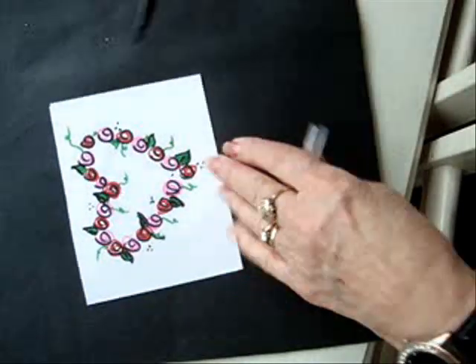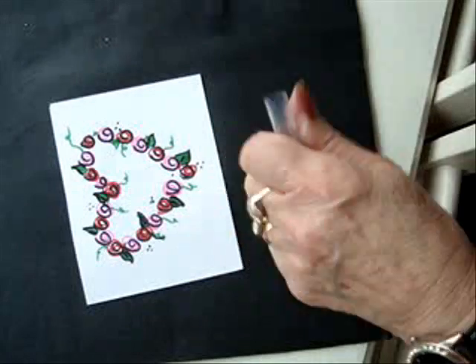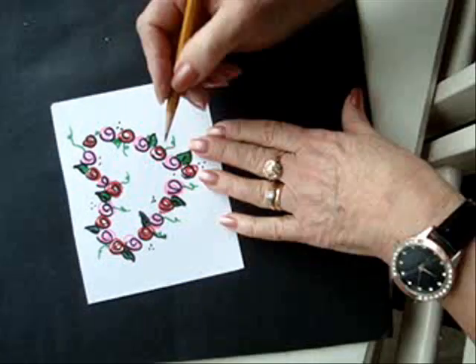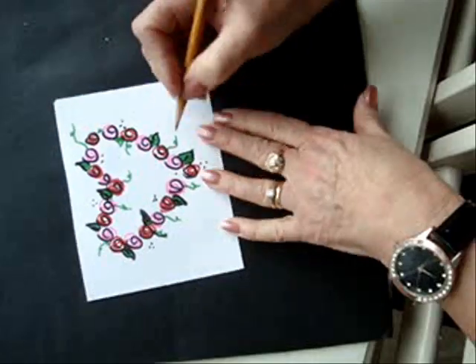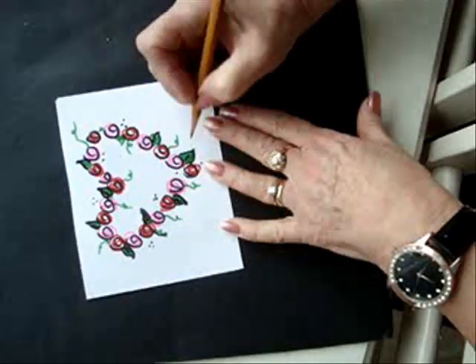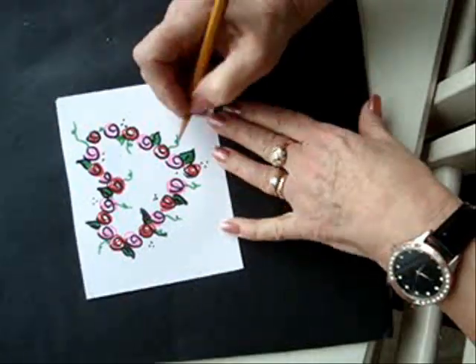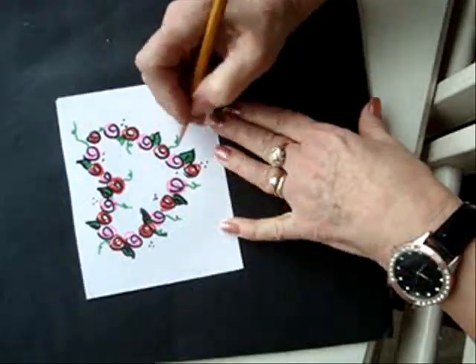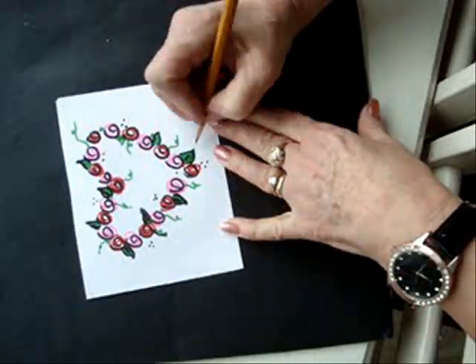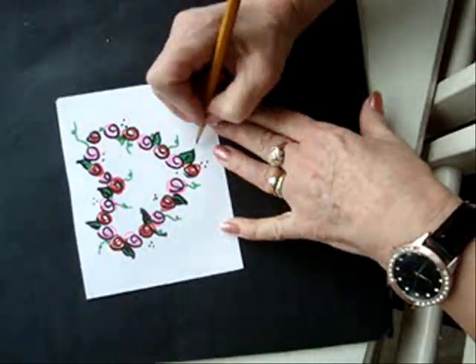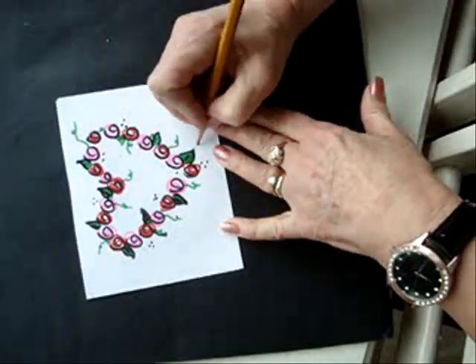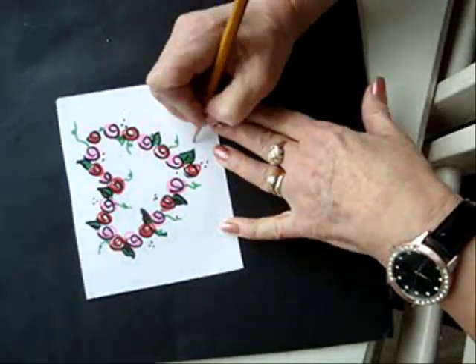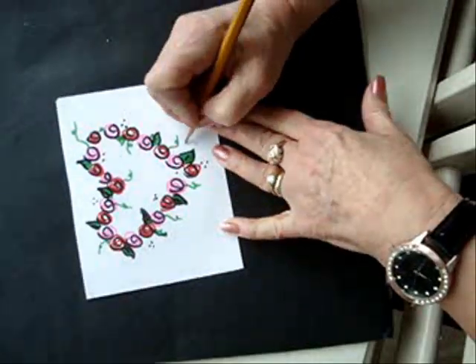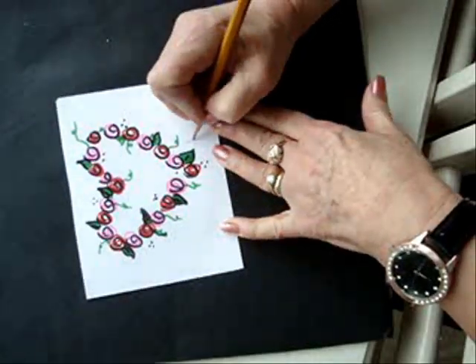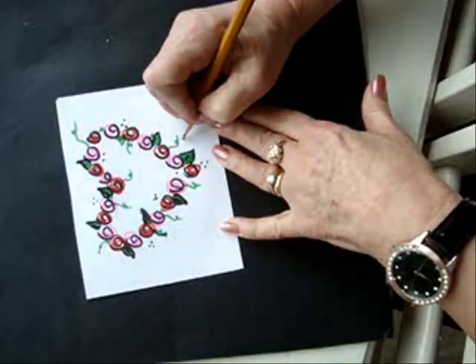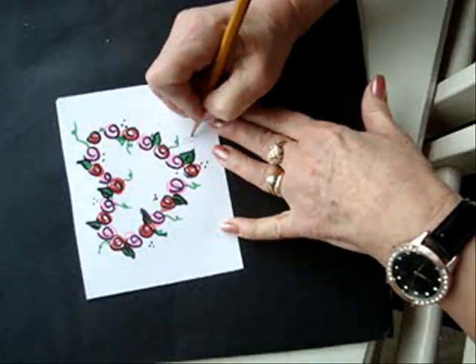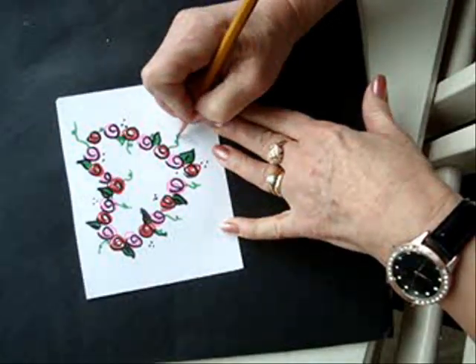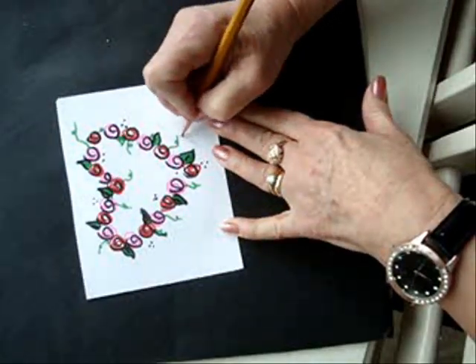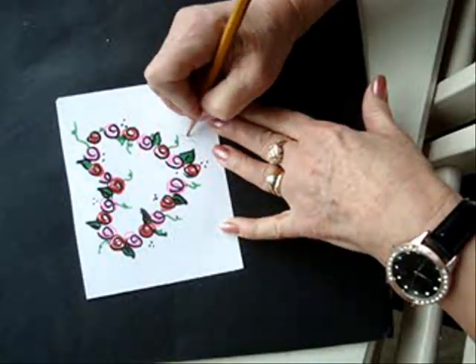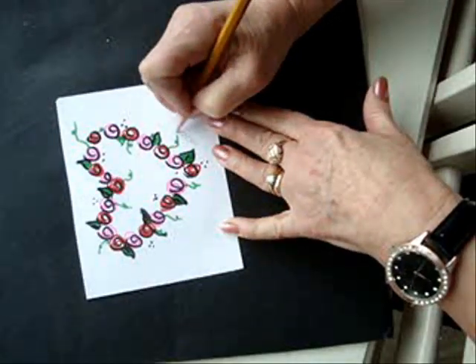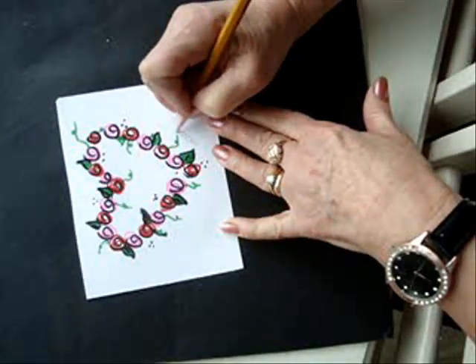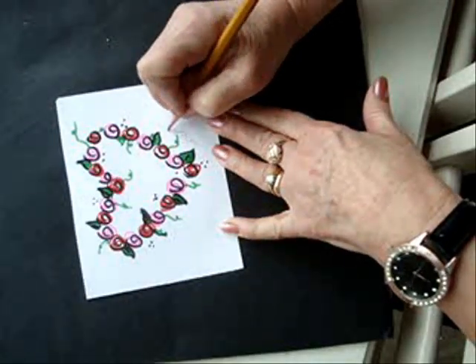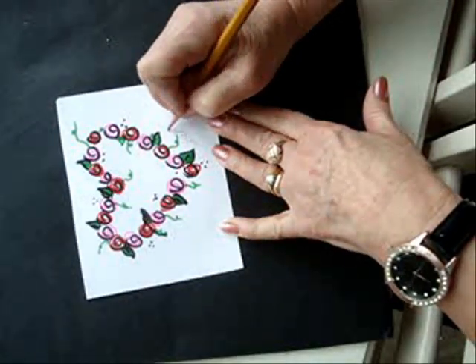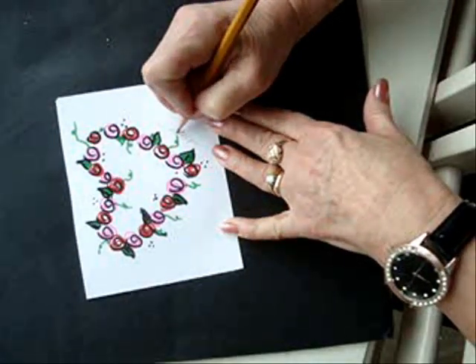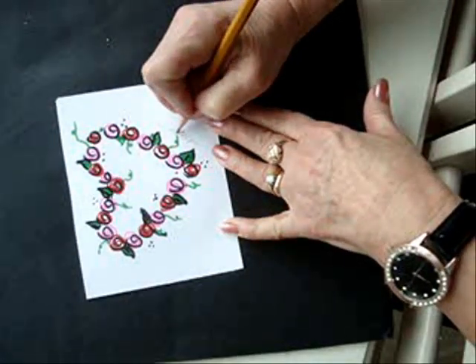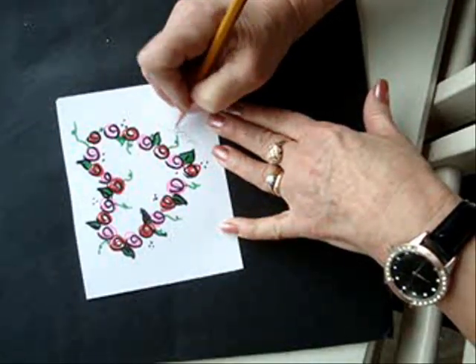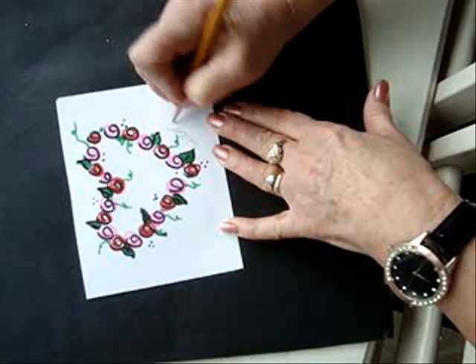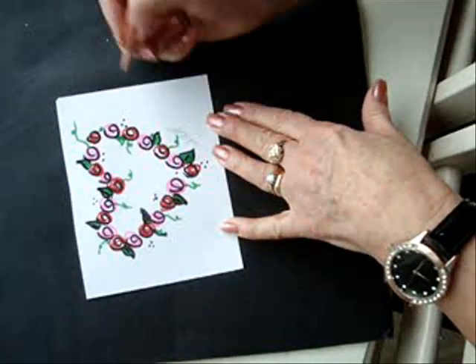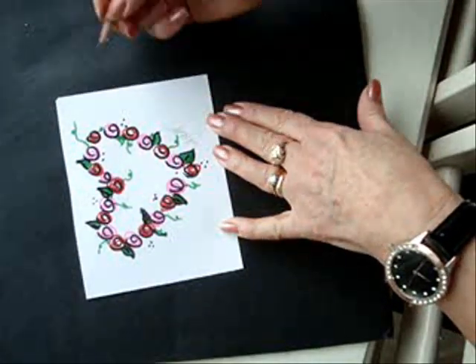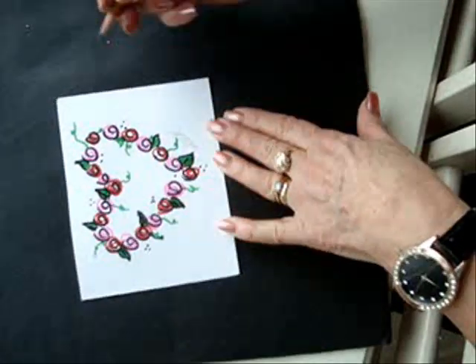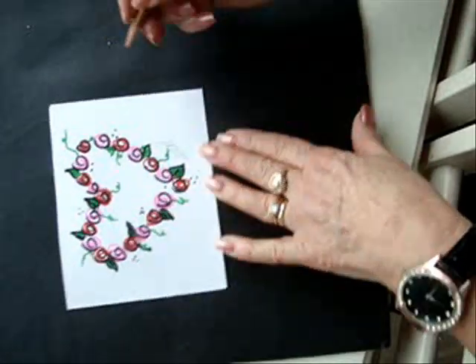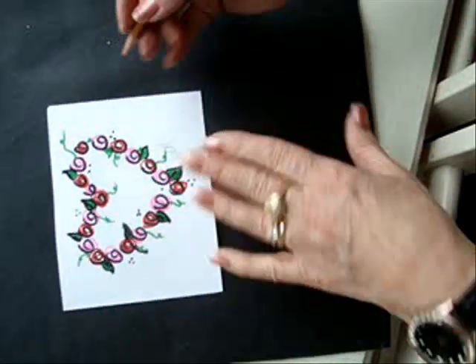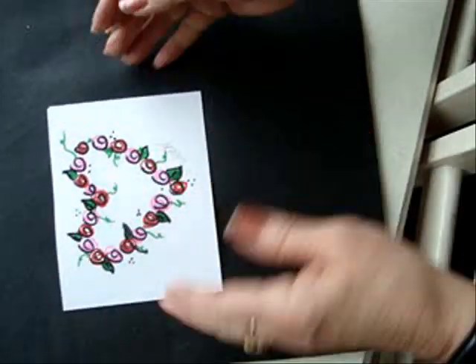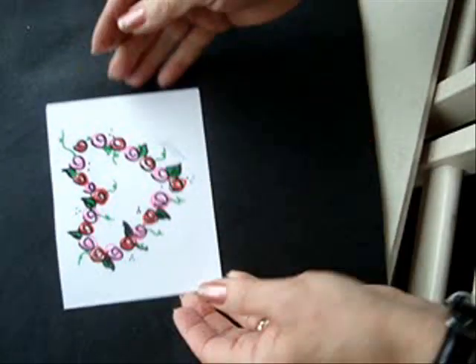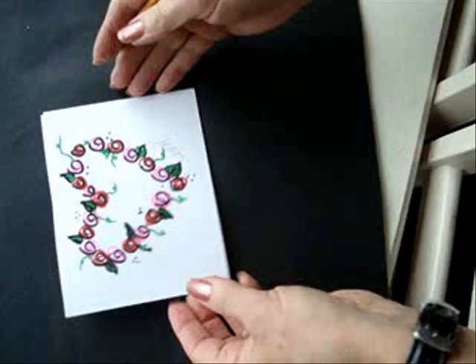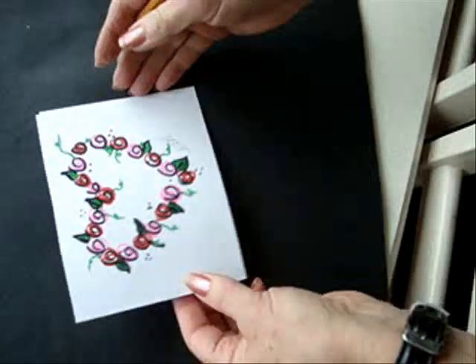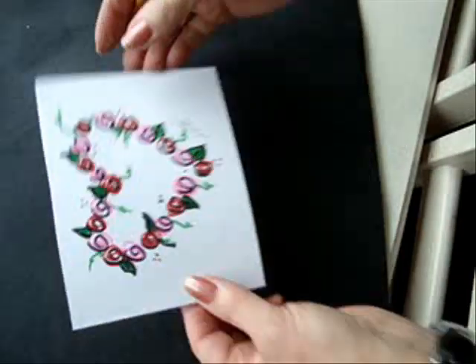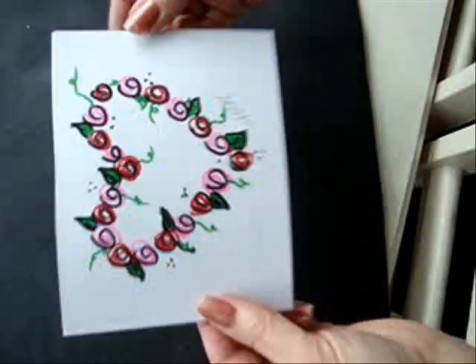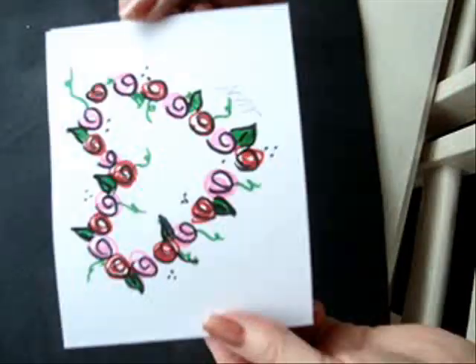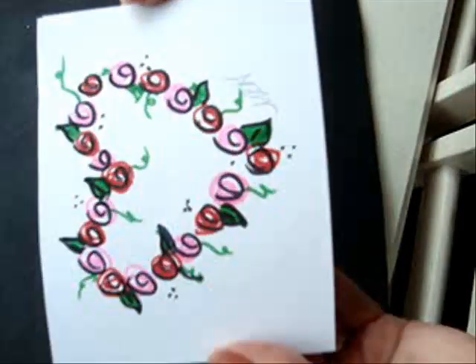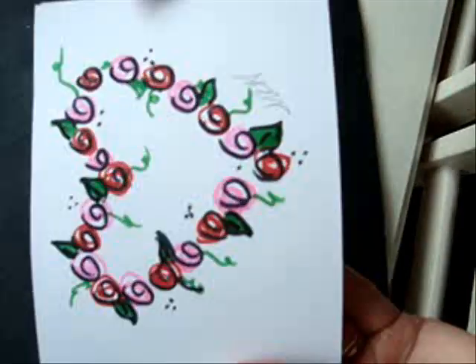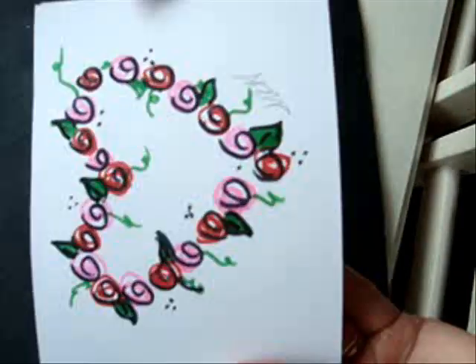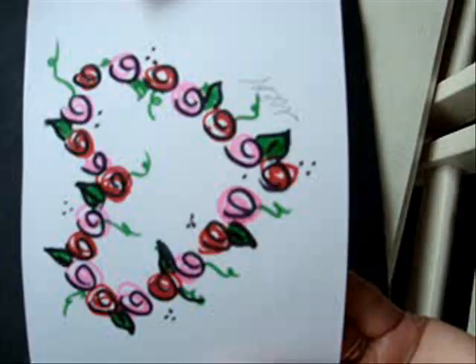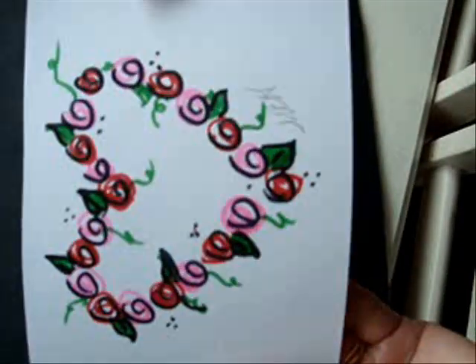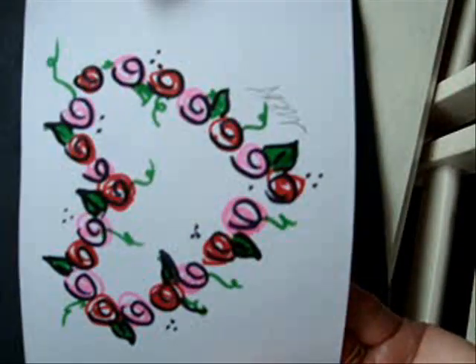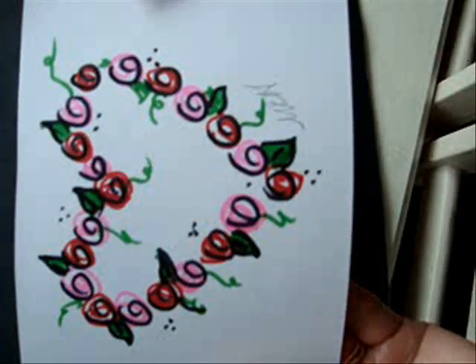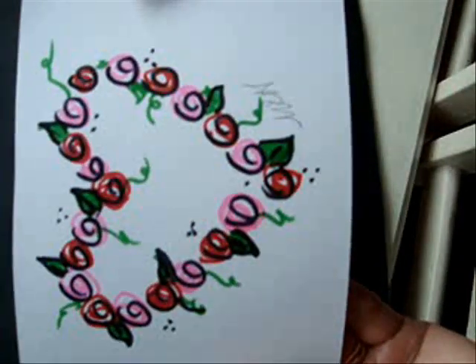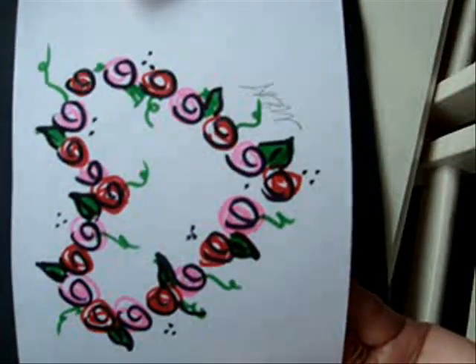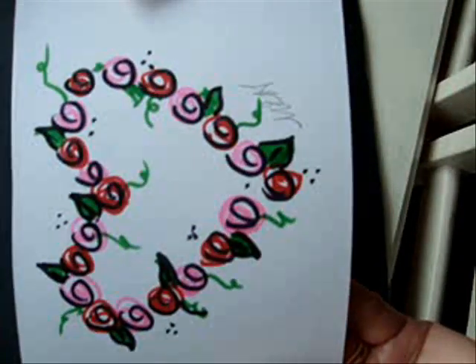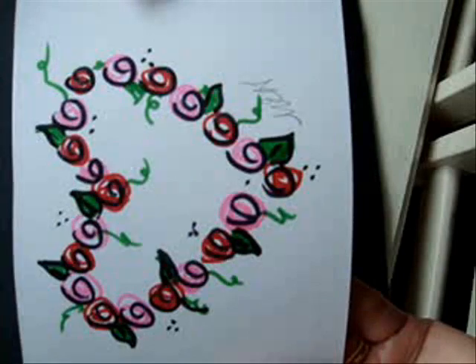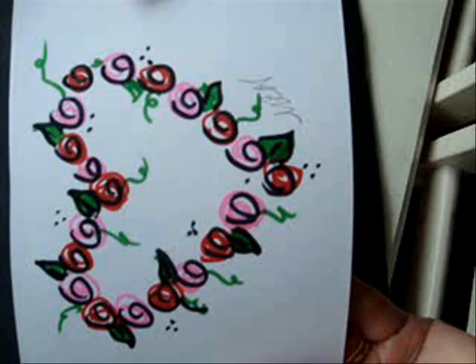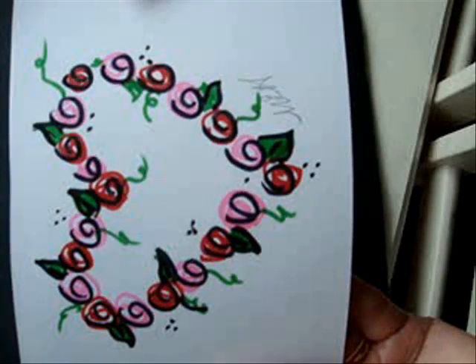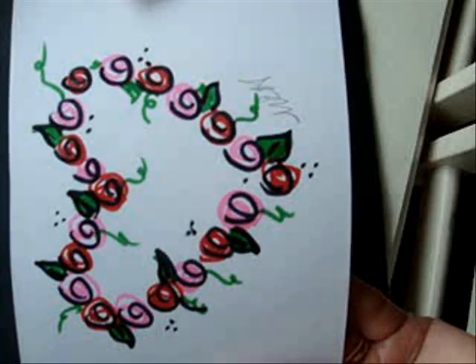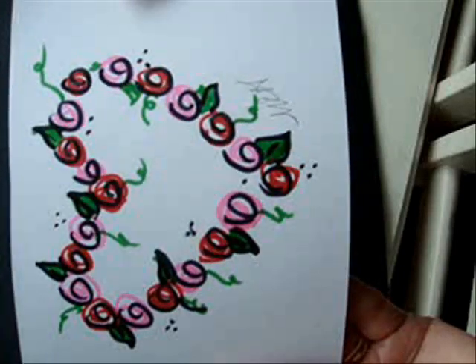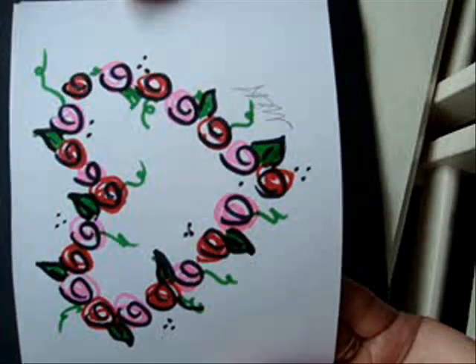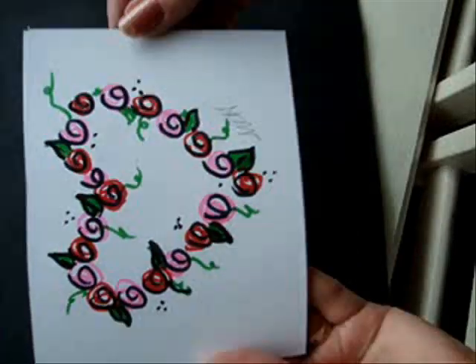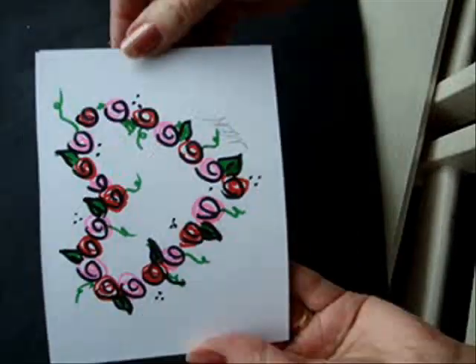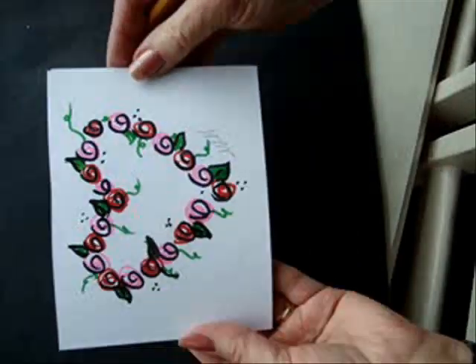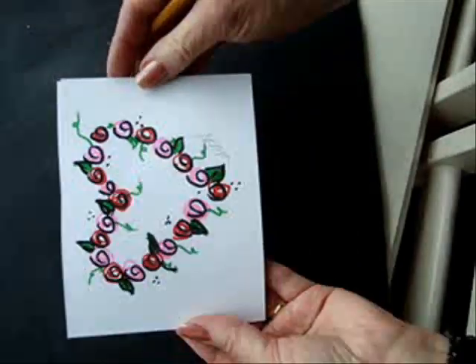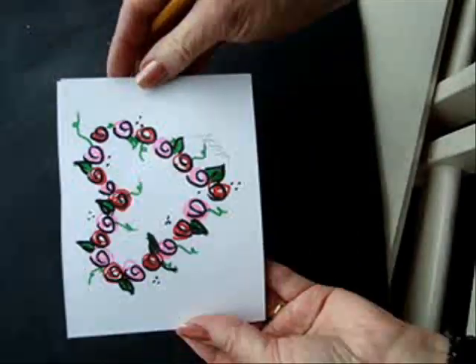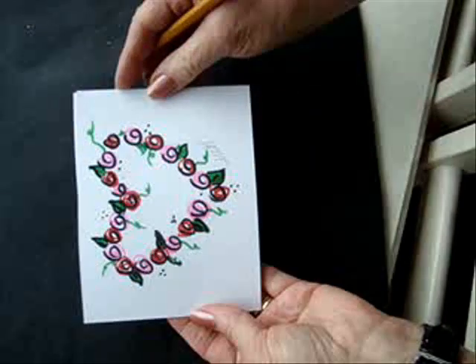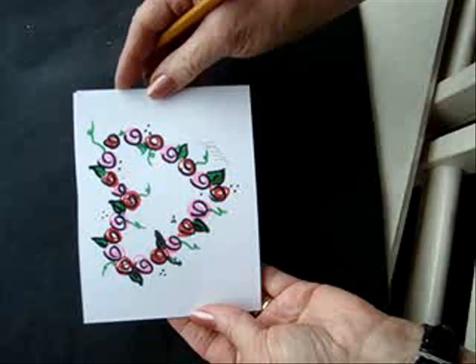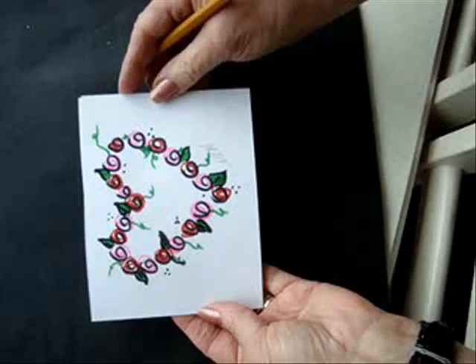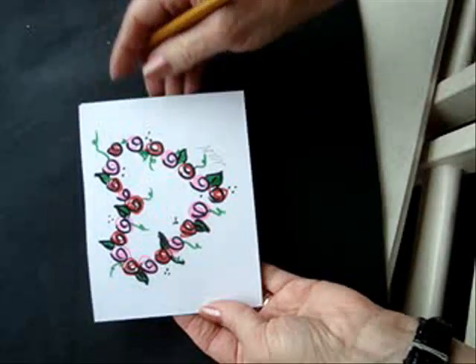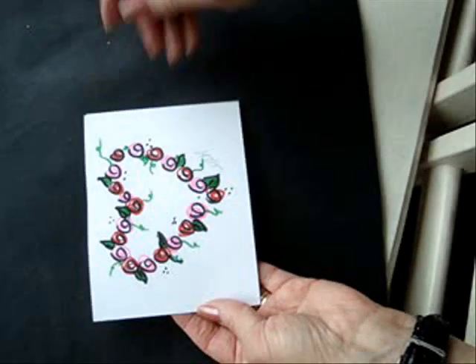Don't forget to sign it. And there's another quick and easy Valentine heart.